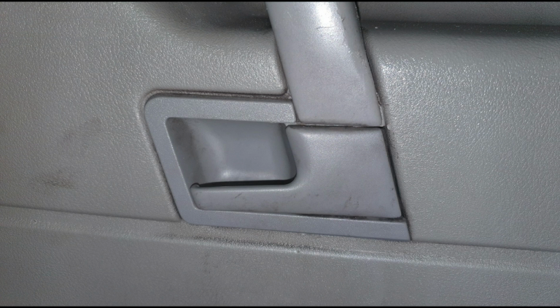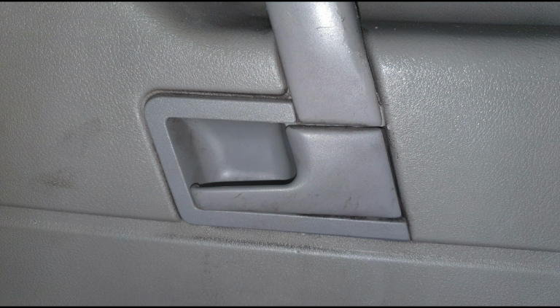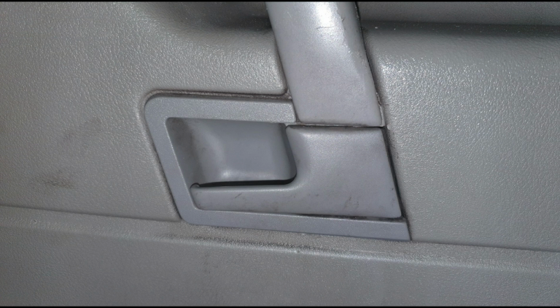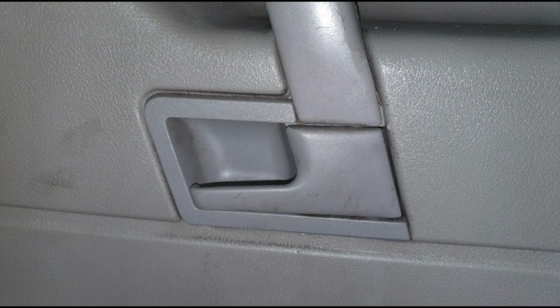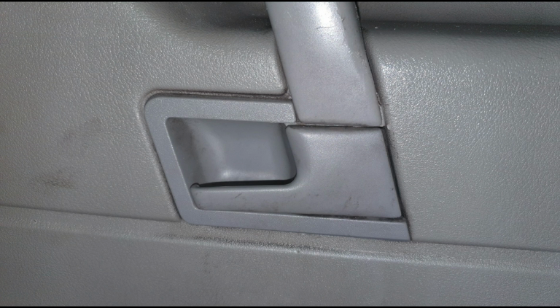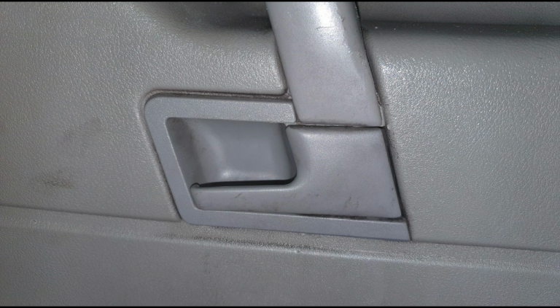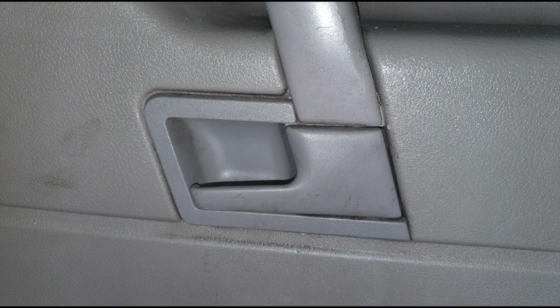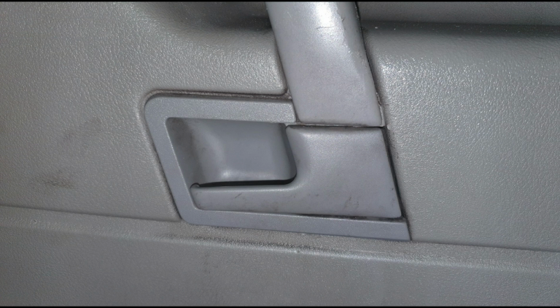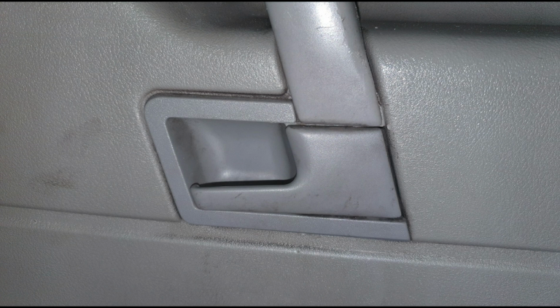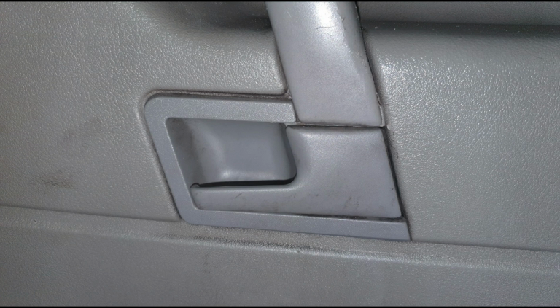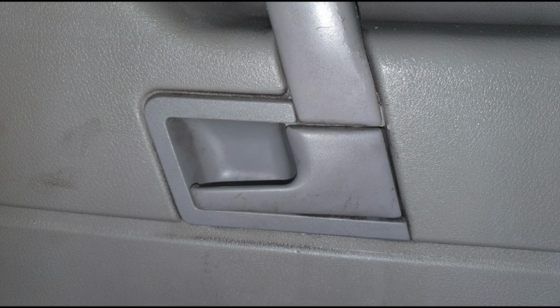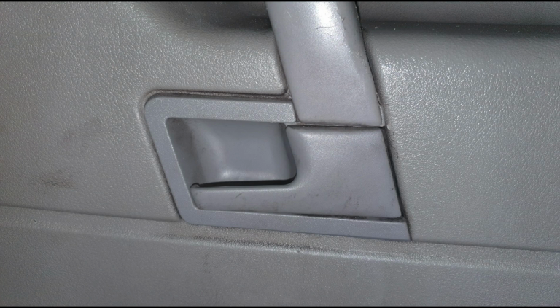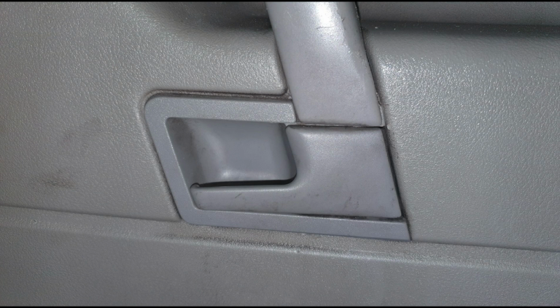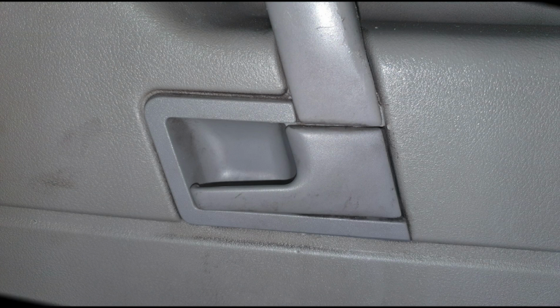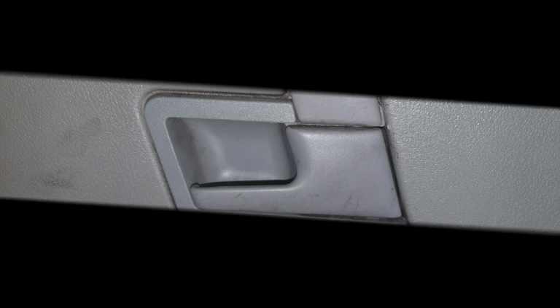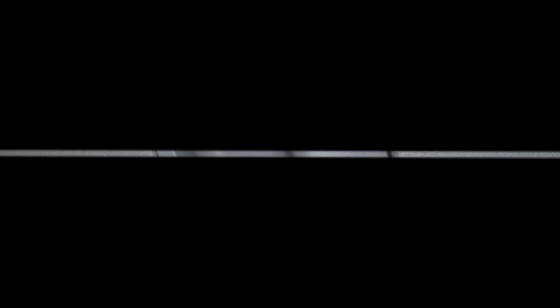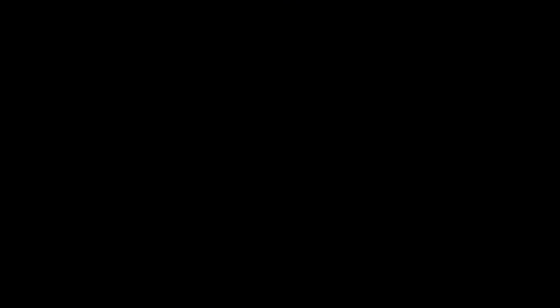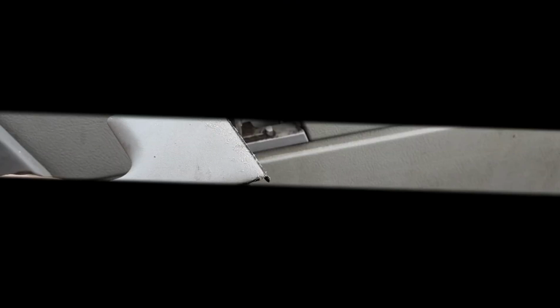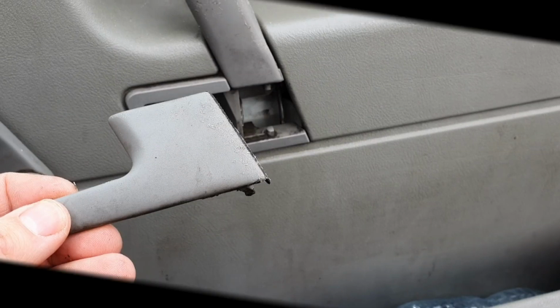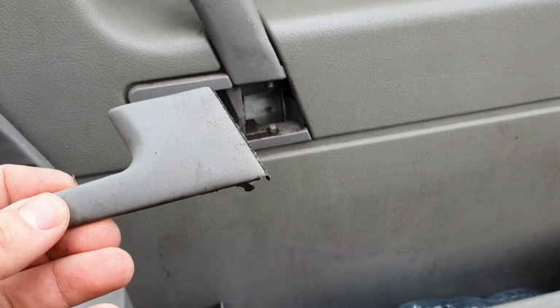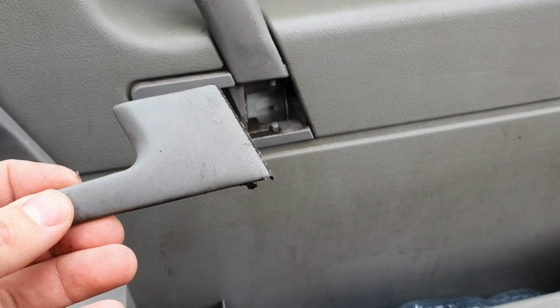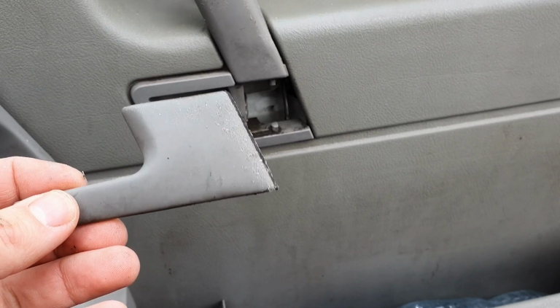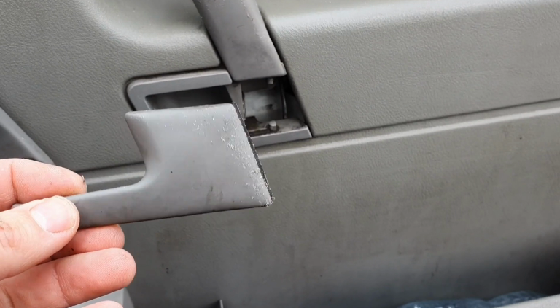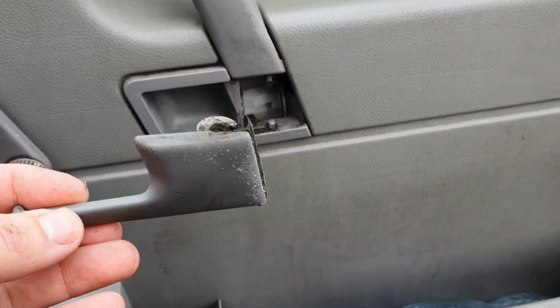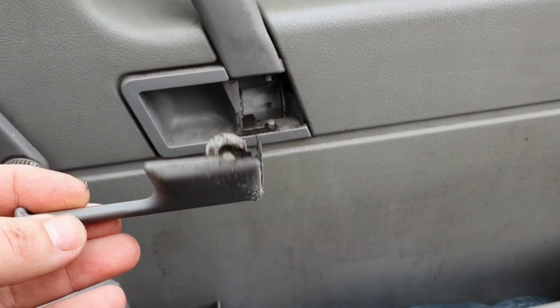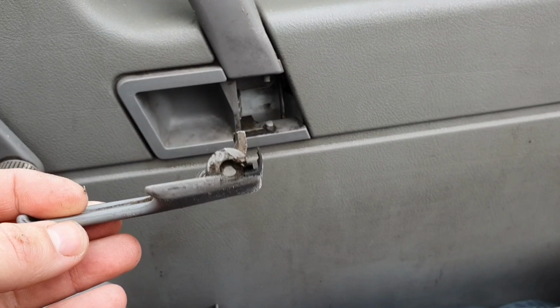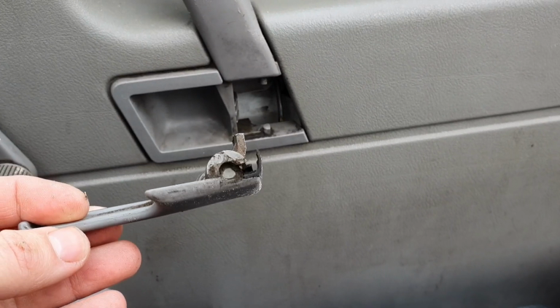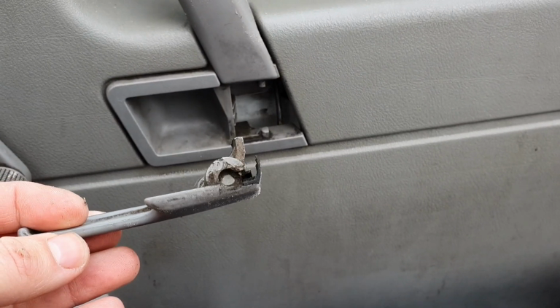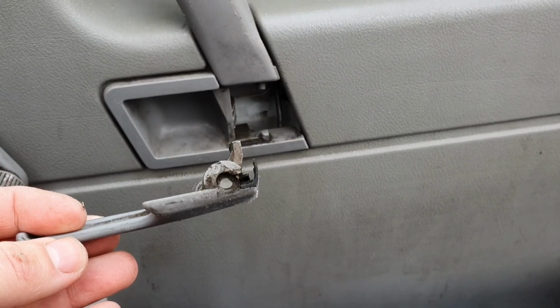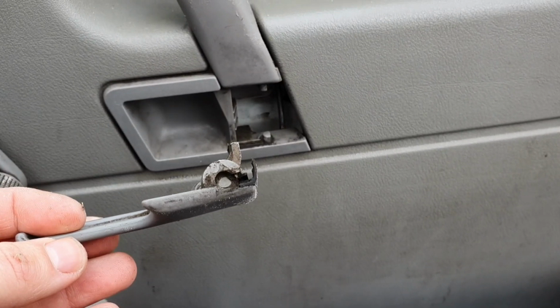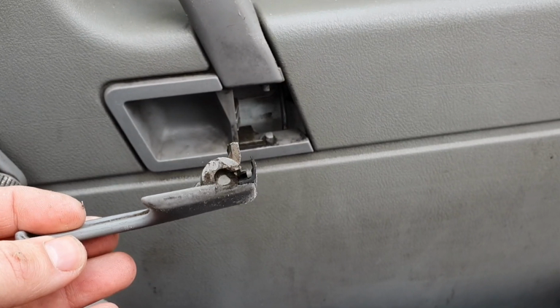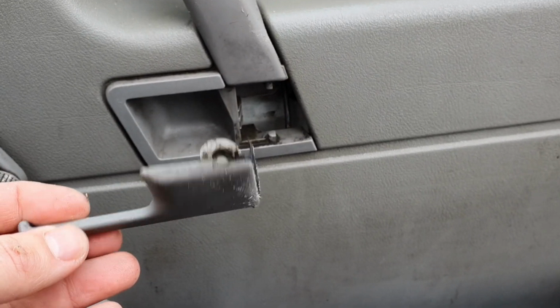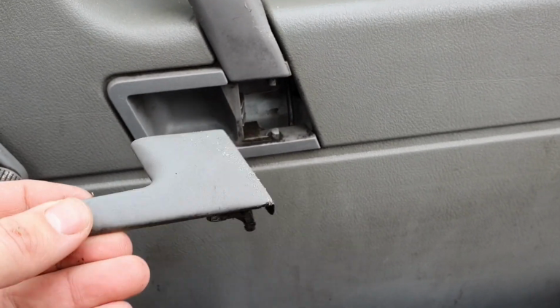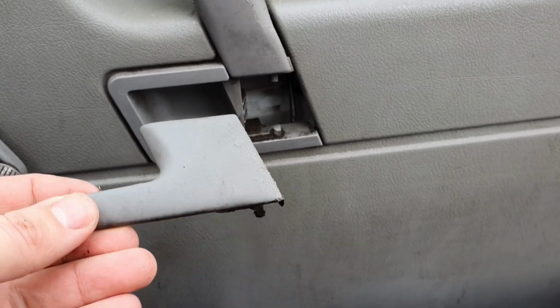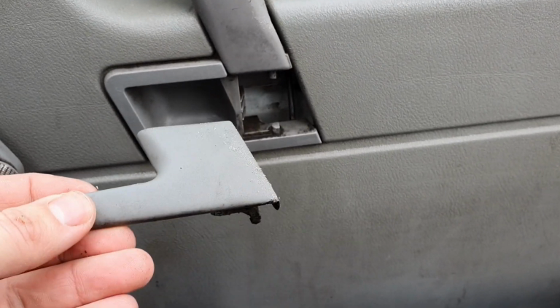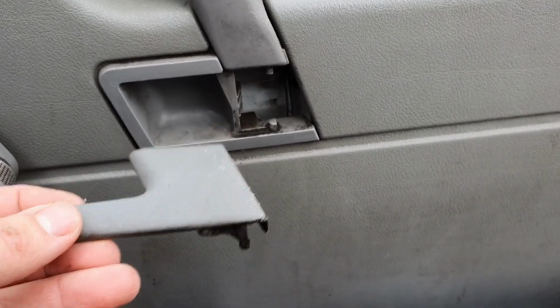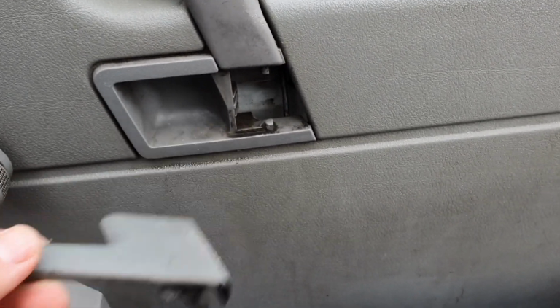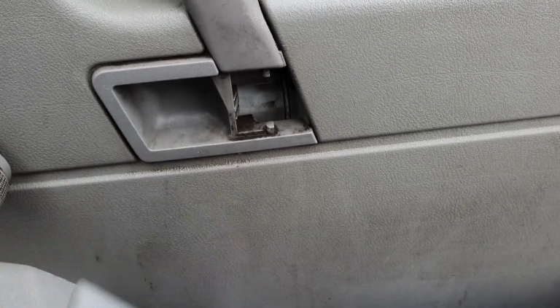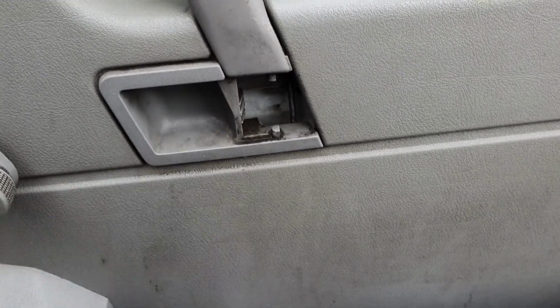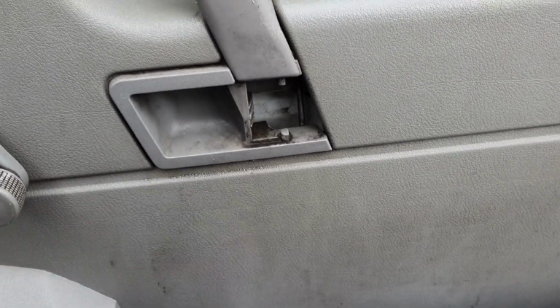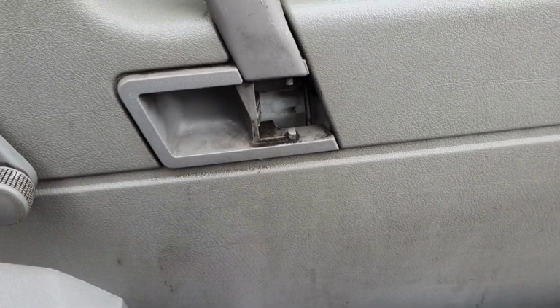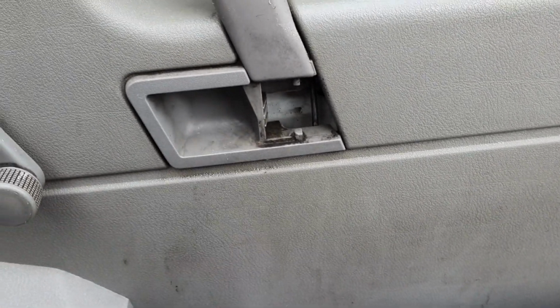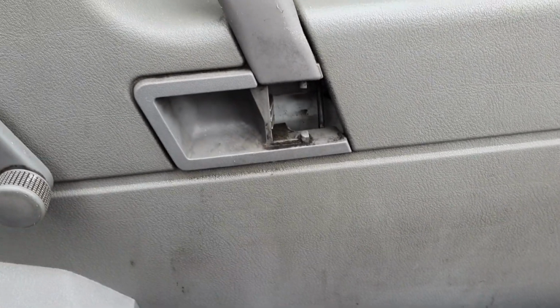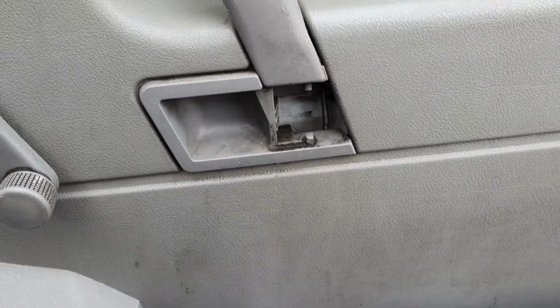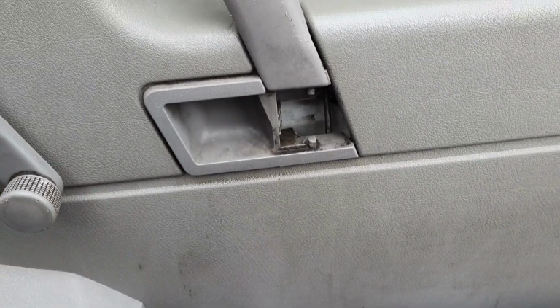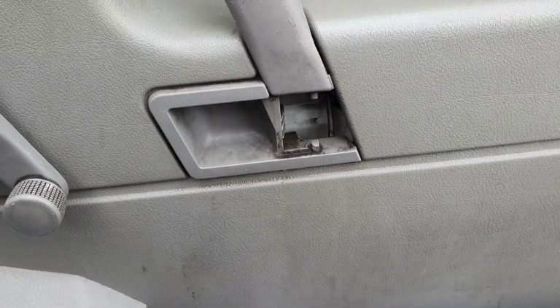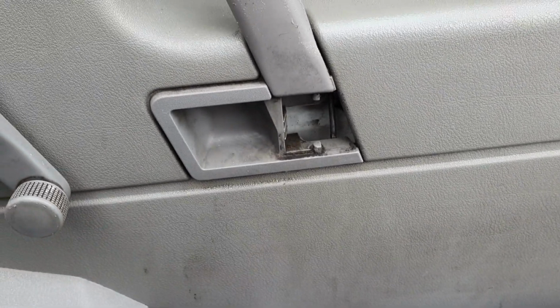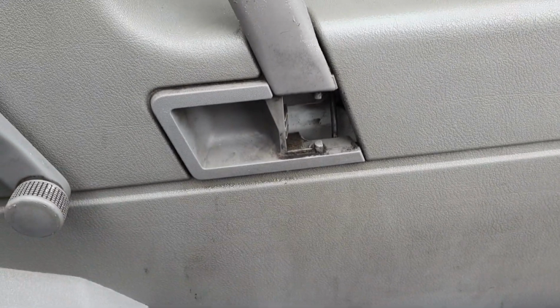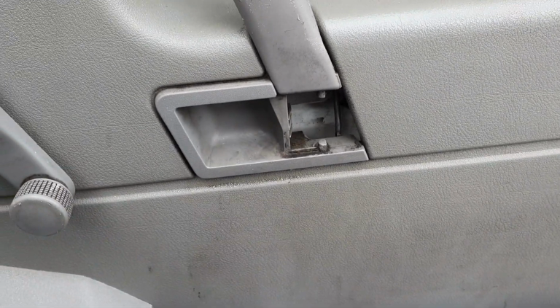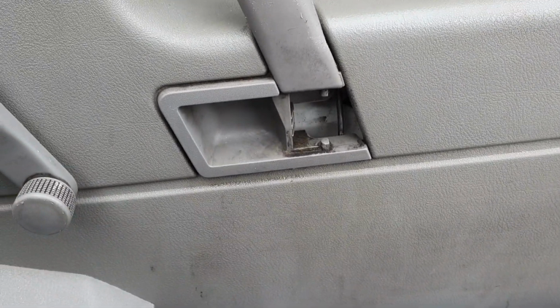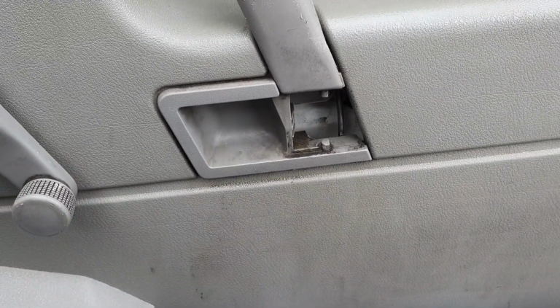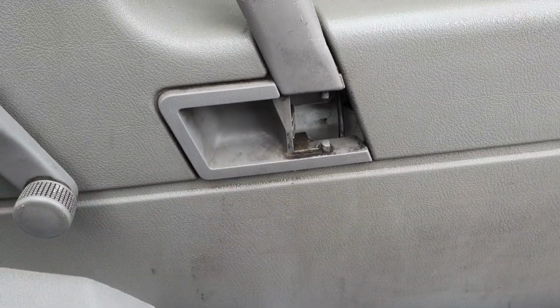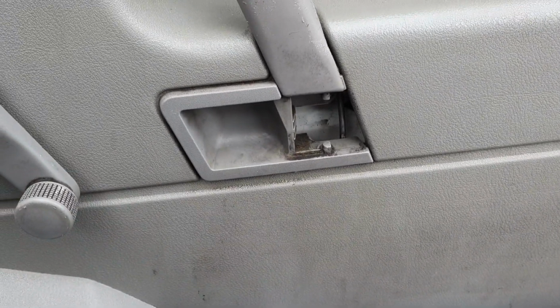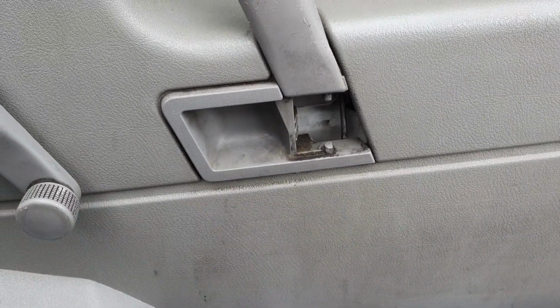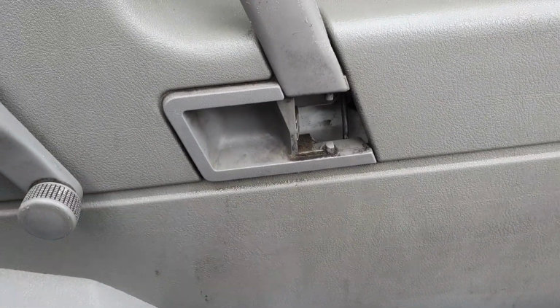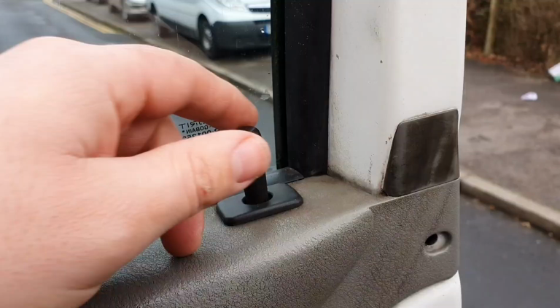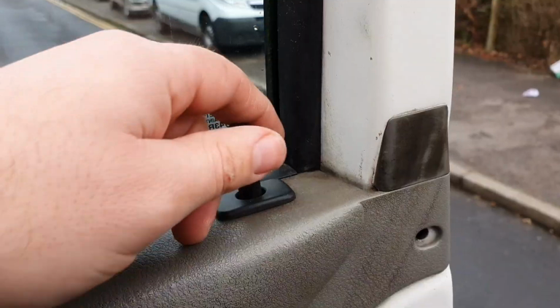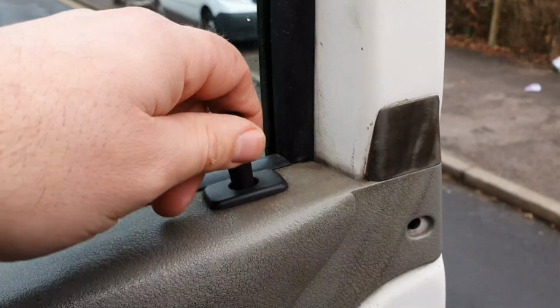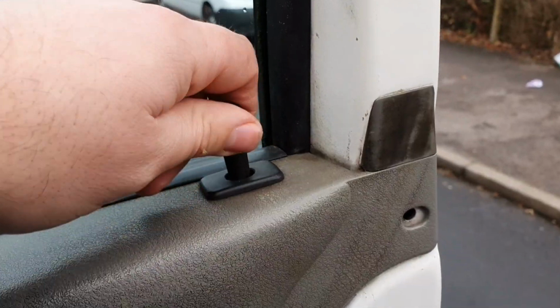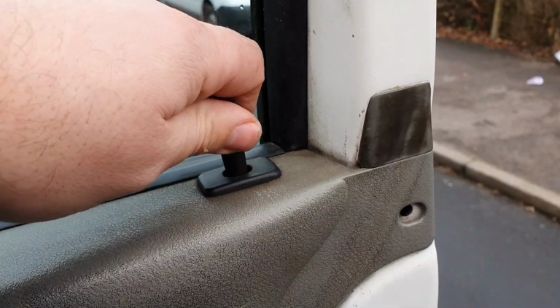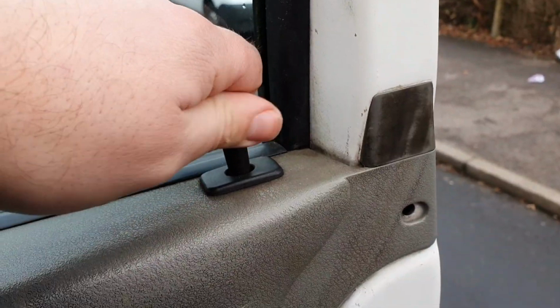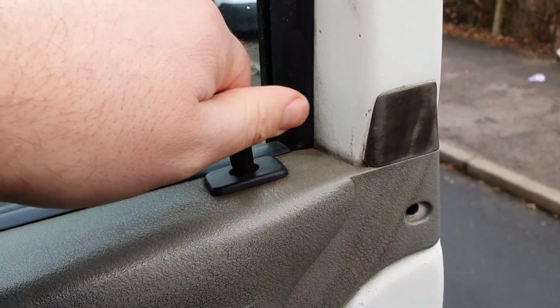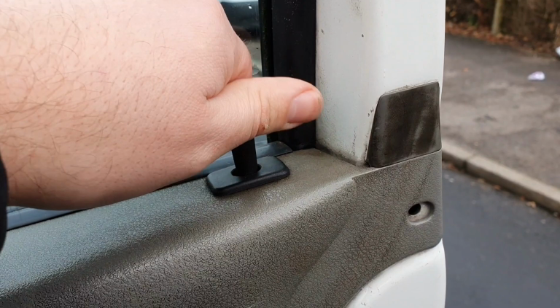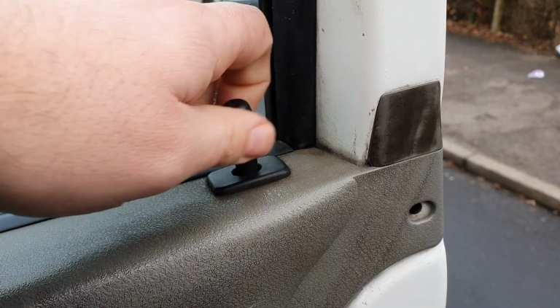Basically, my handle just fell off. I opened the door one day and it popped off, so to fix that...